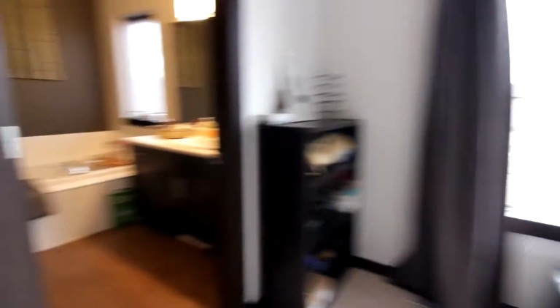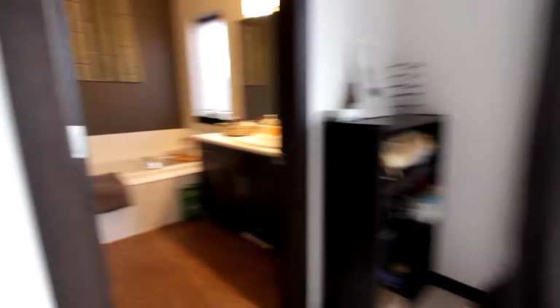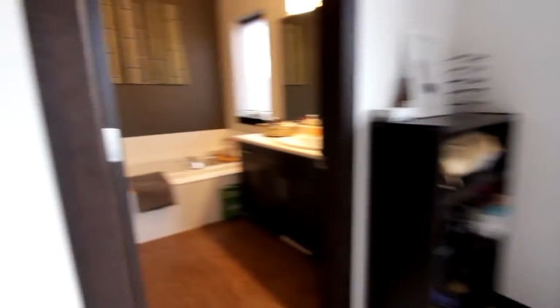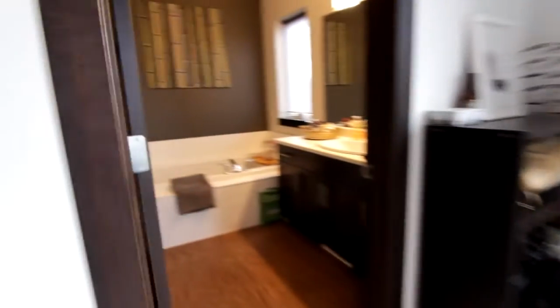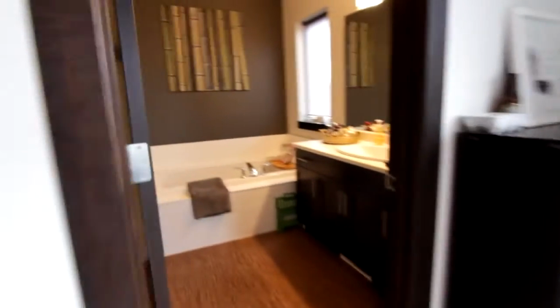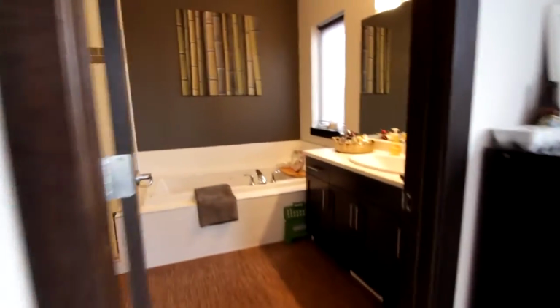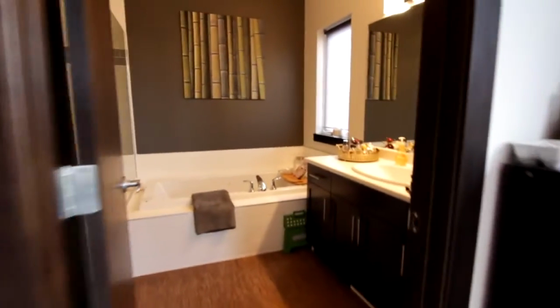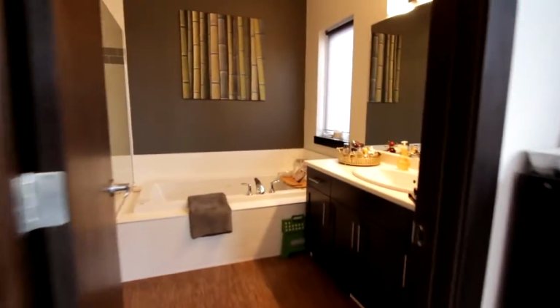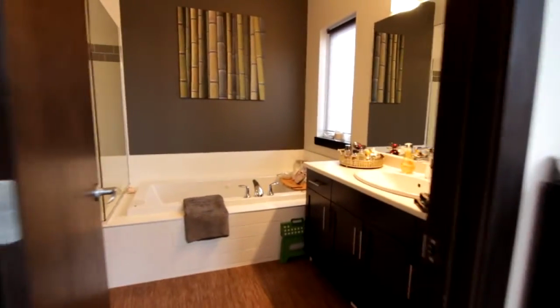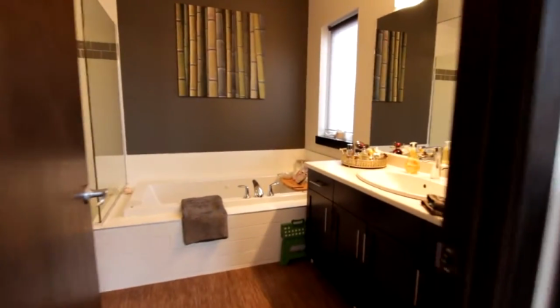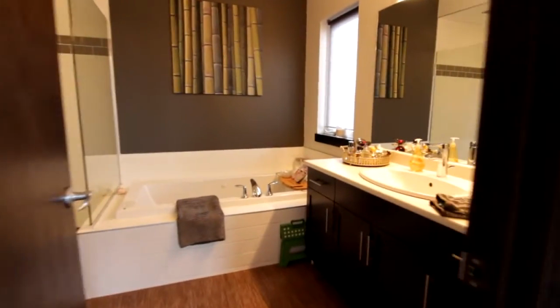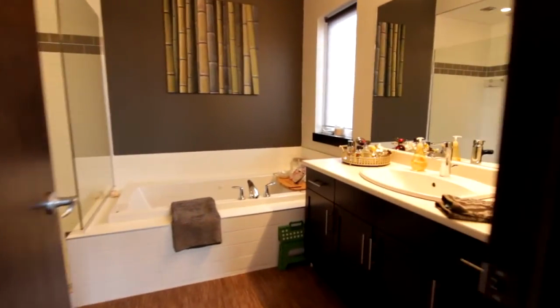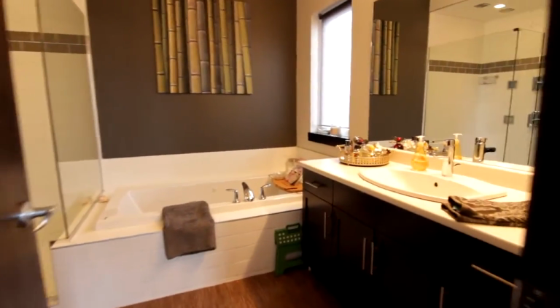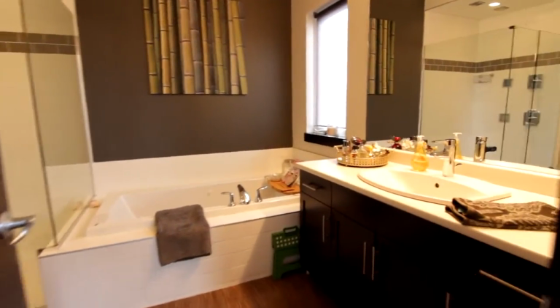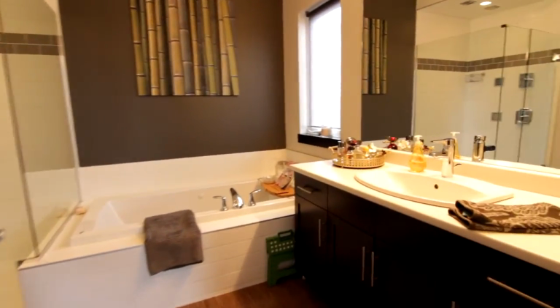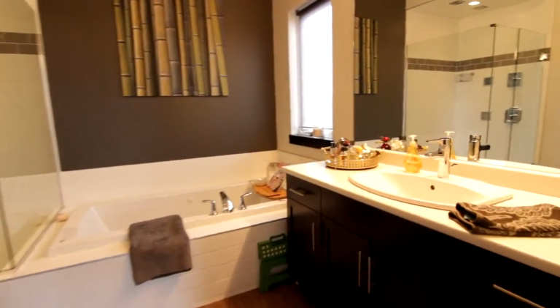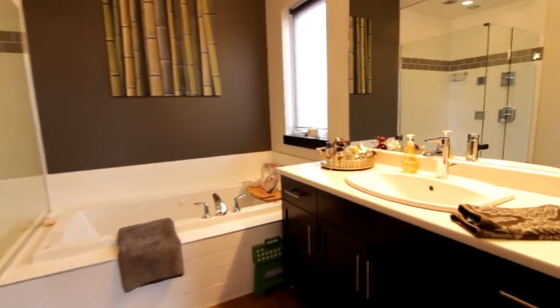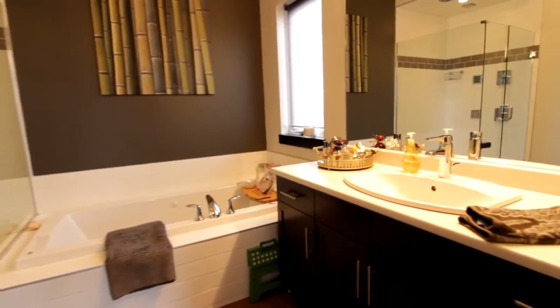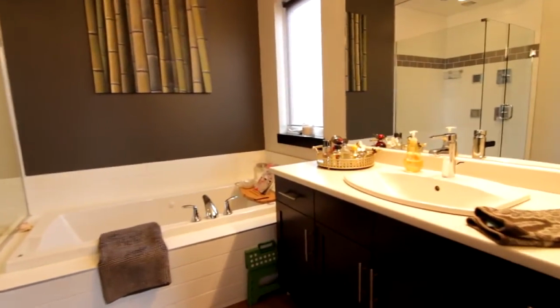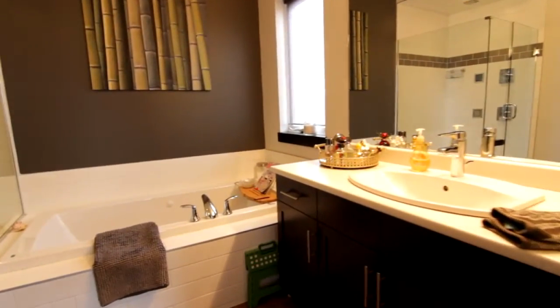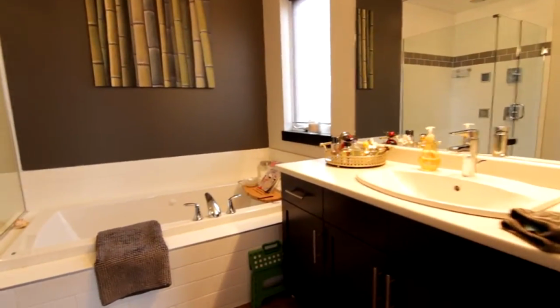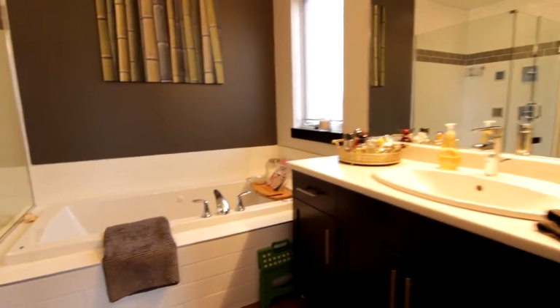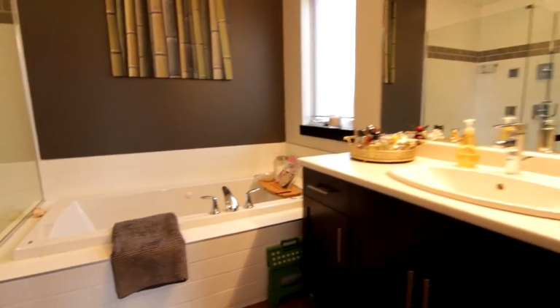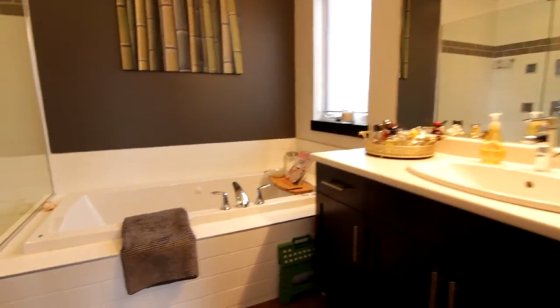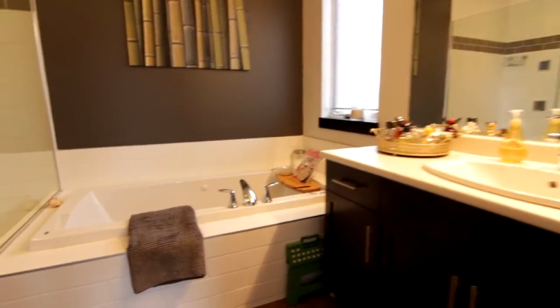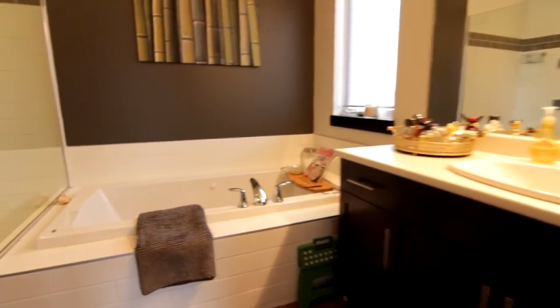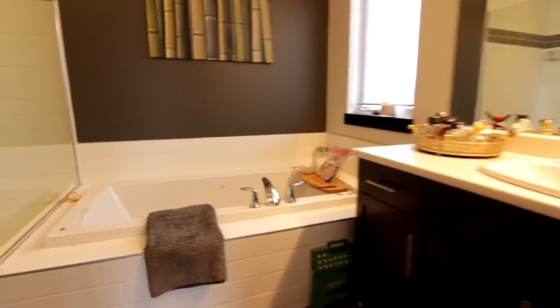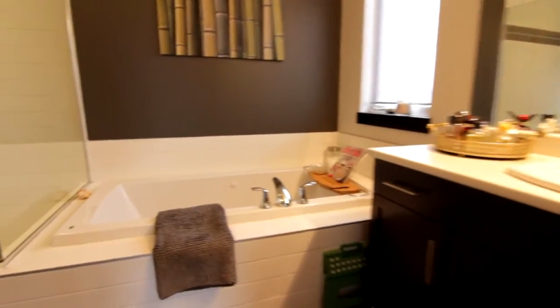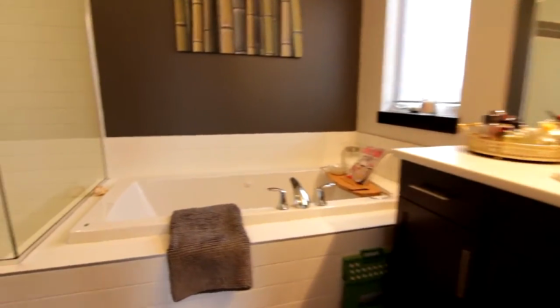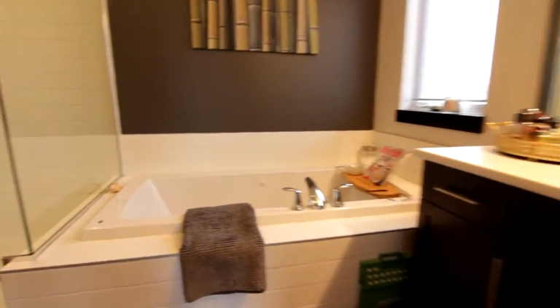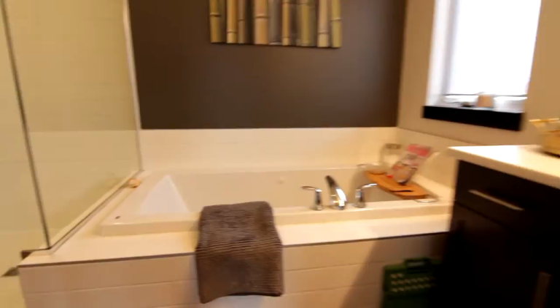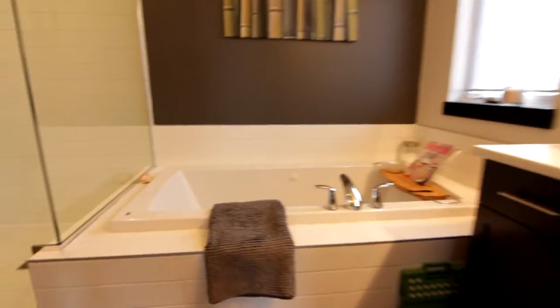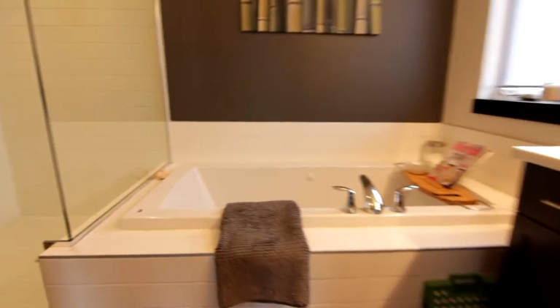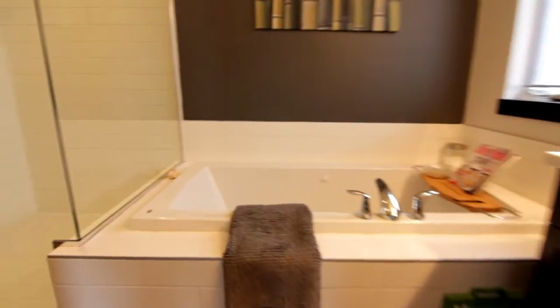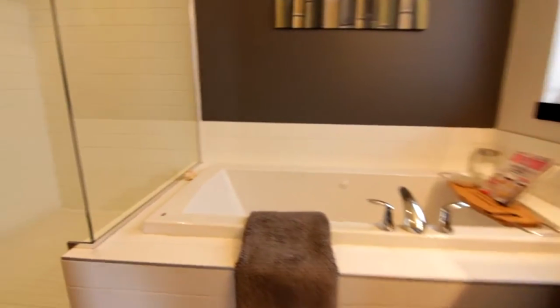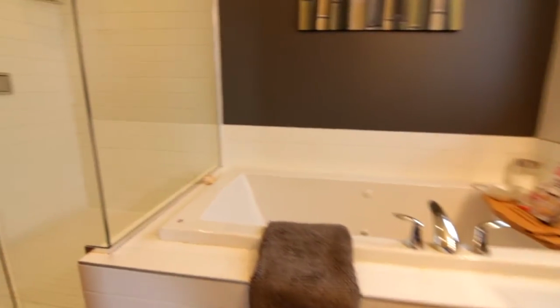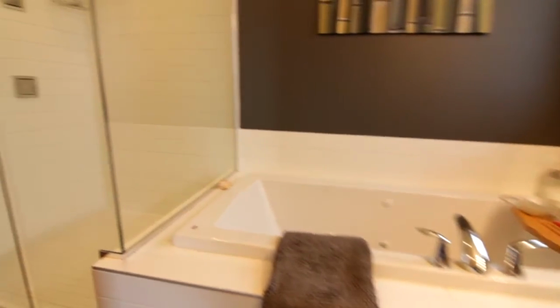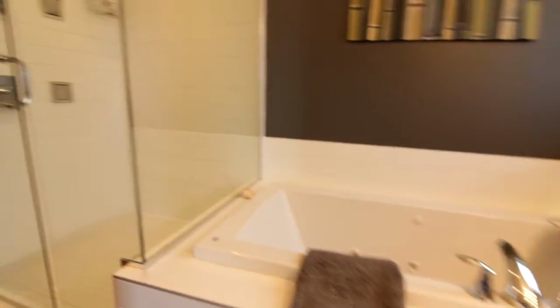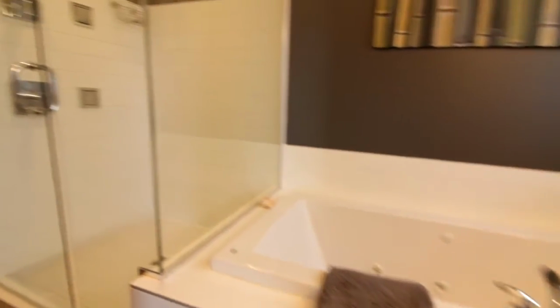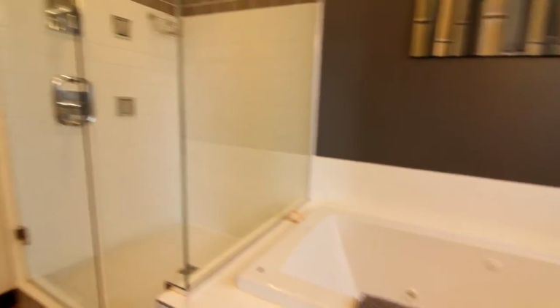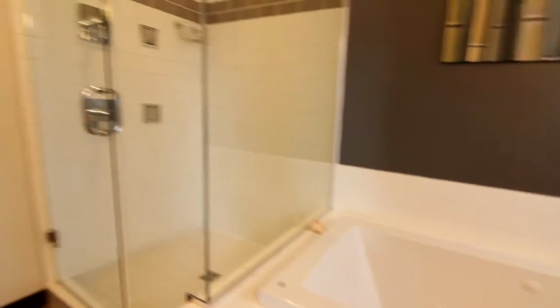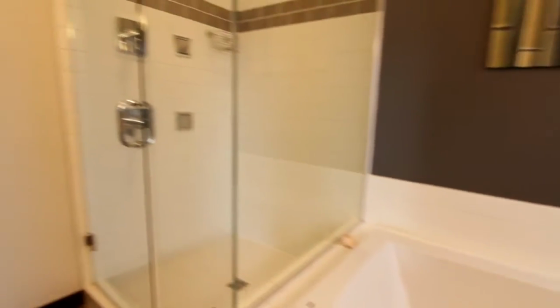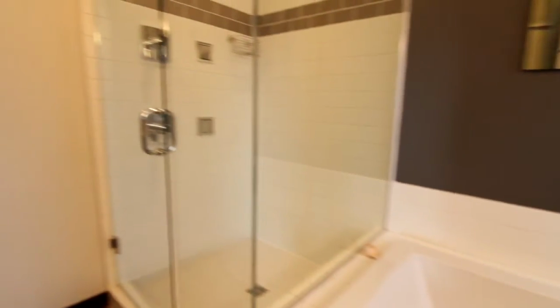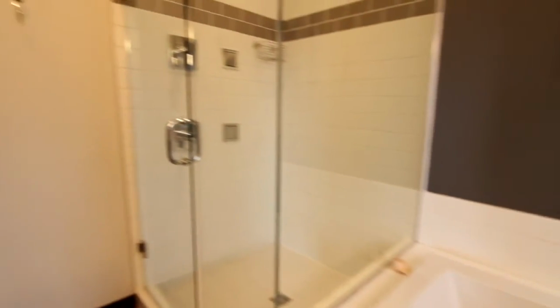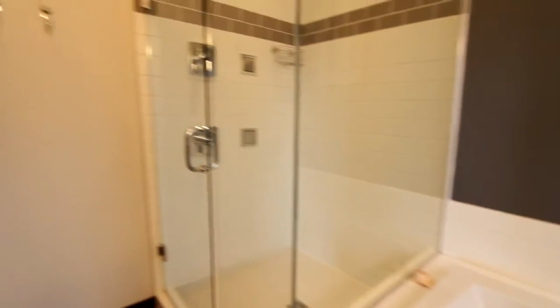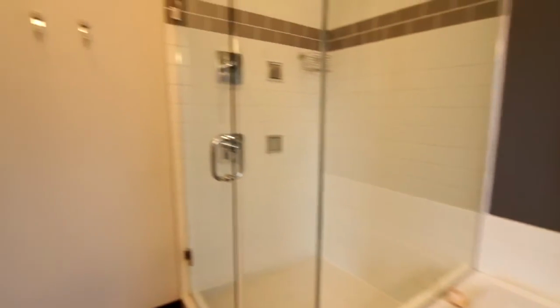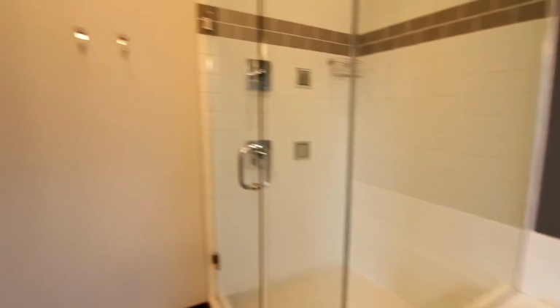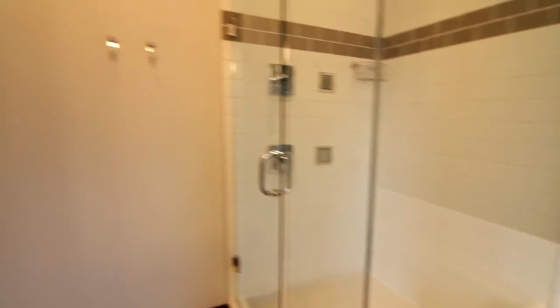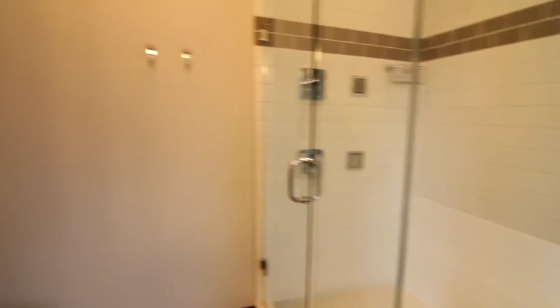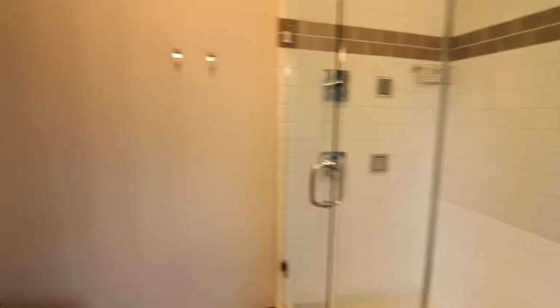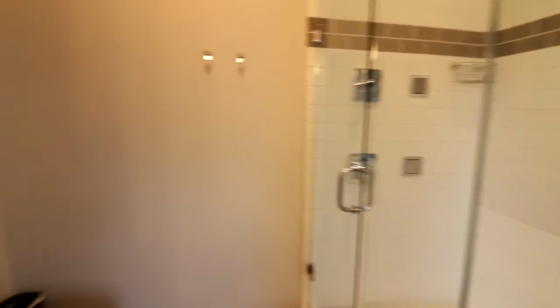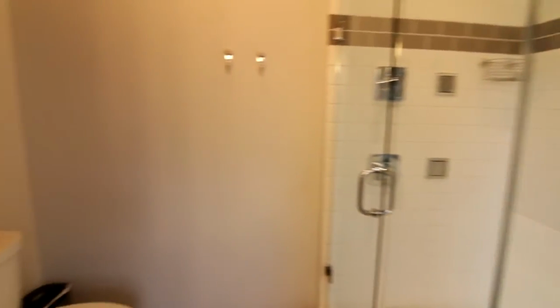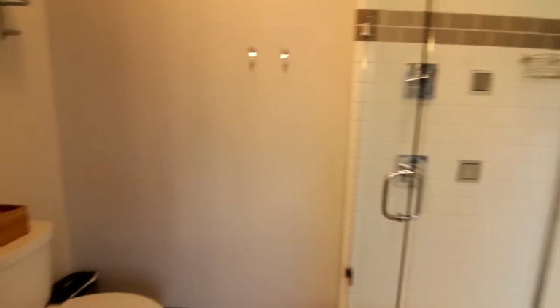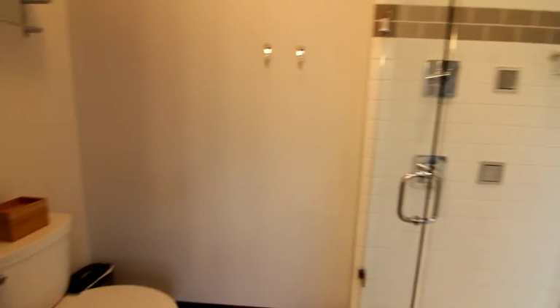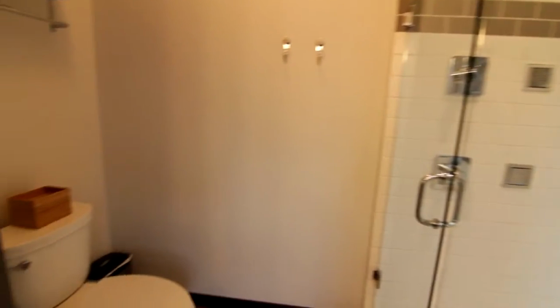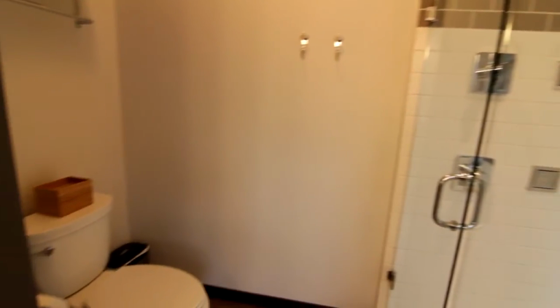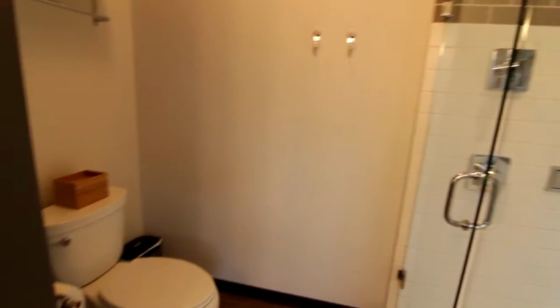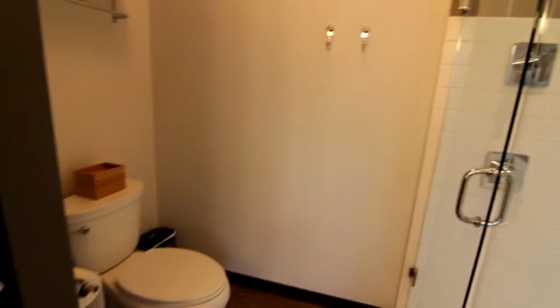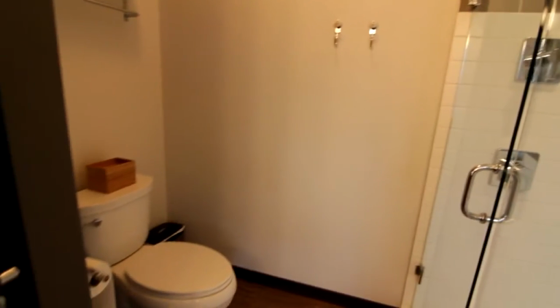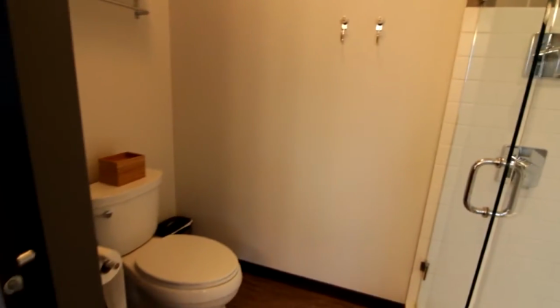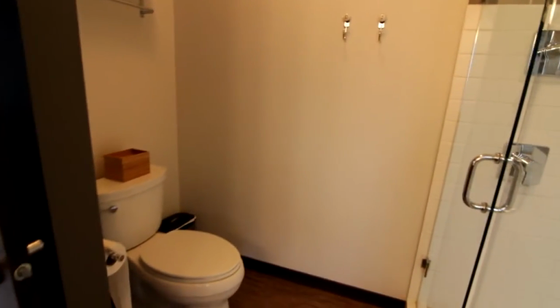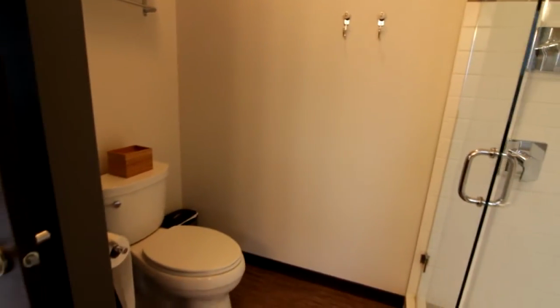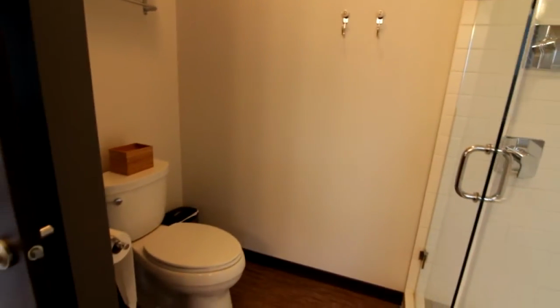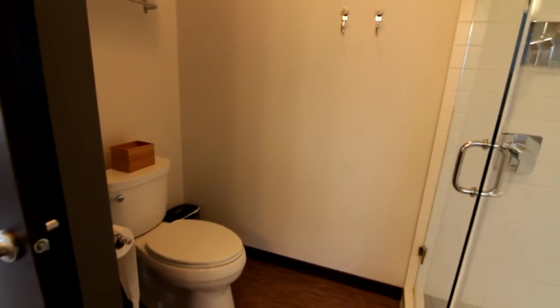Here's your spa-like ensuite. Dip in the suds or even rinse off in your stand-up shower — you could do it all here.